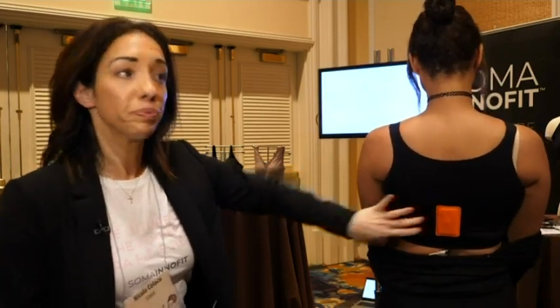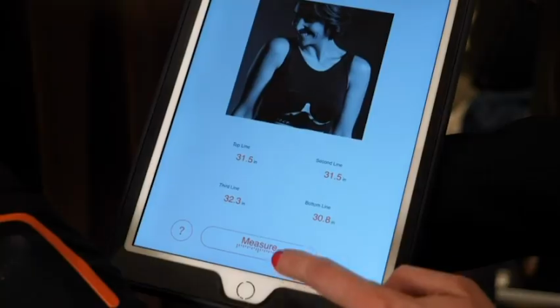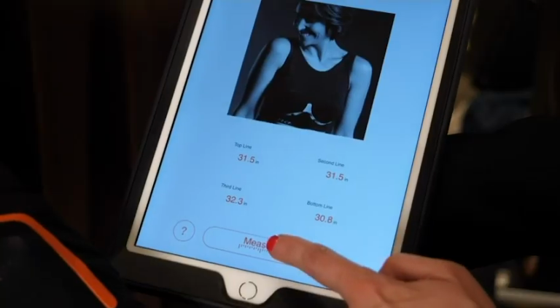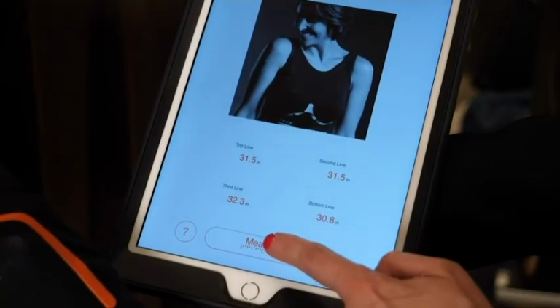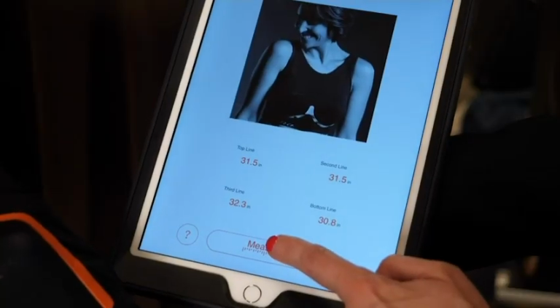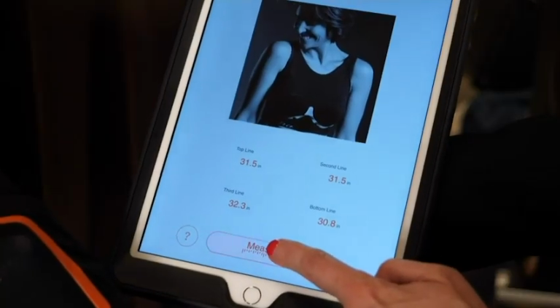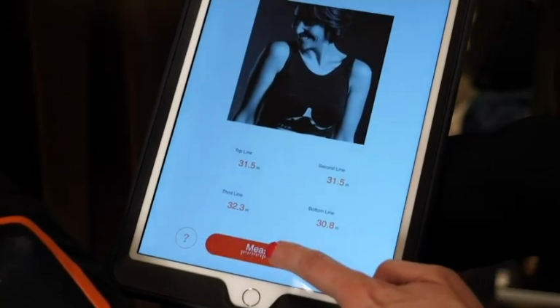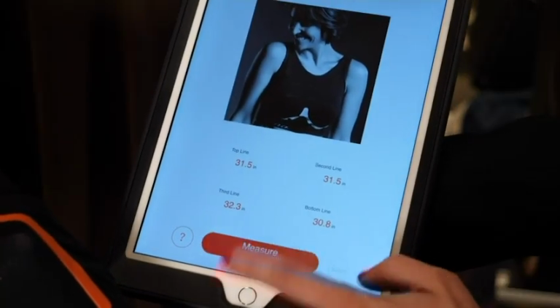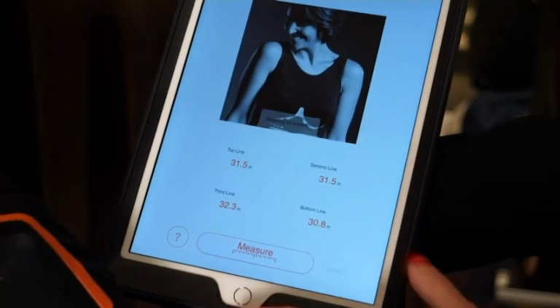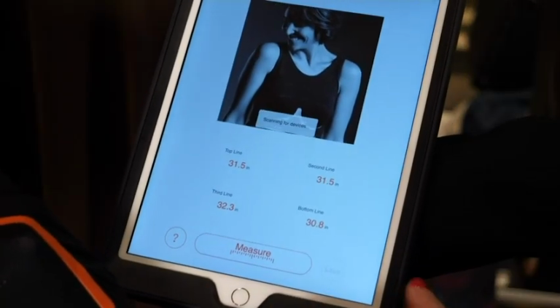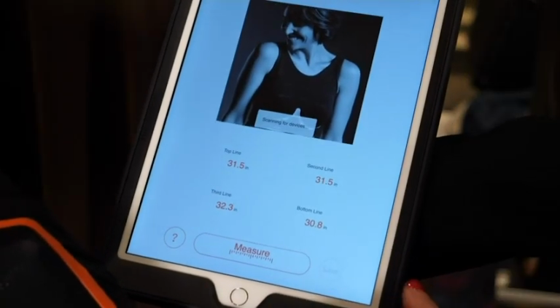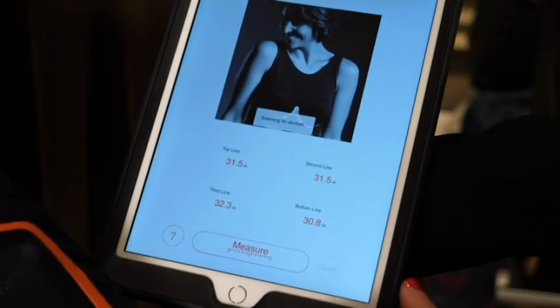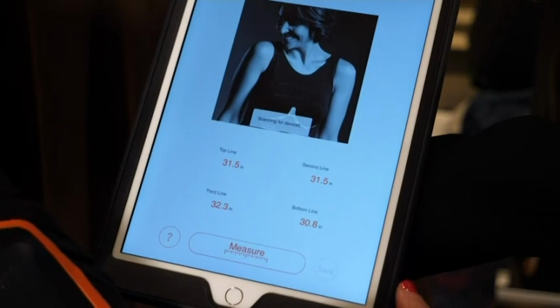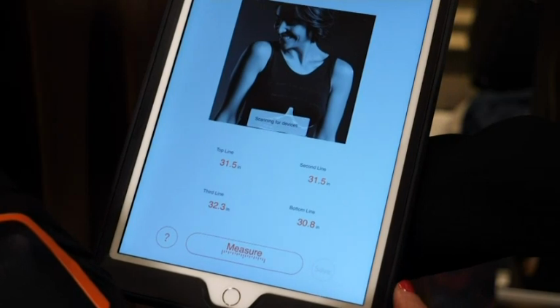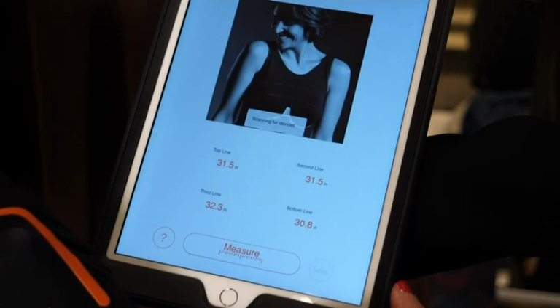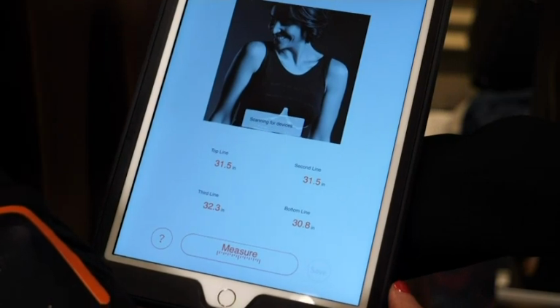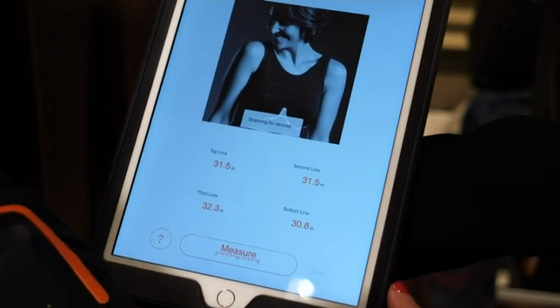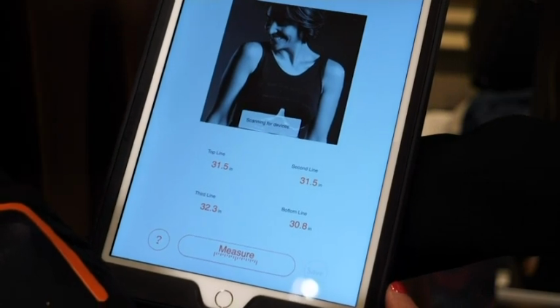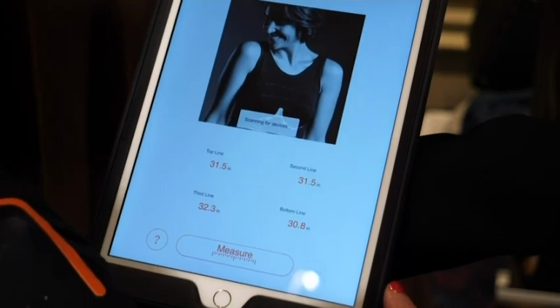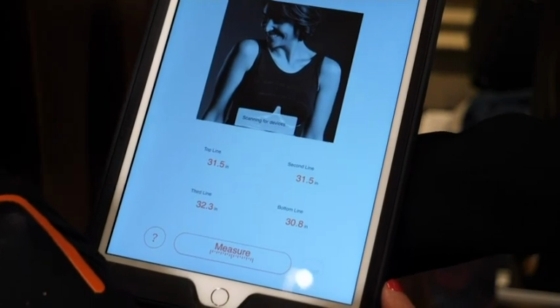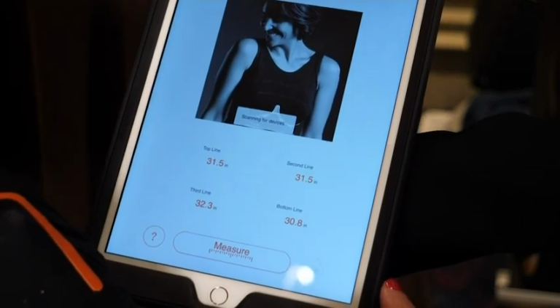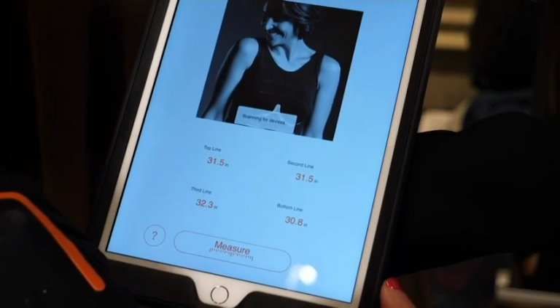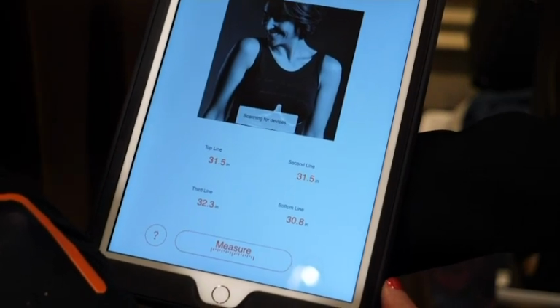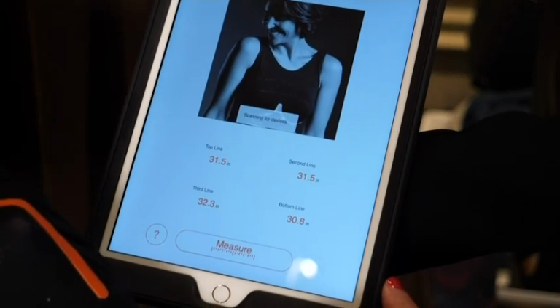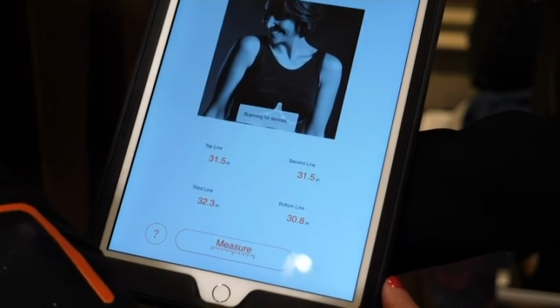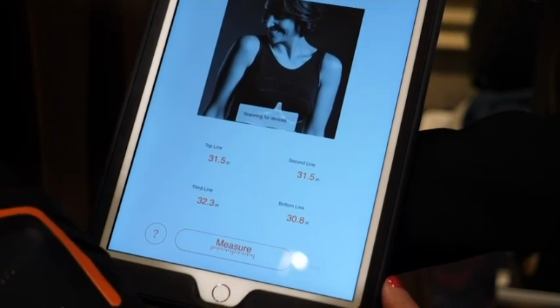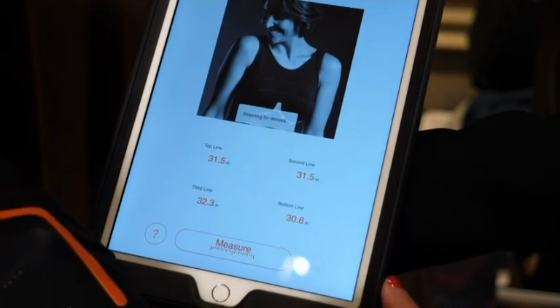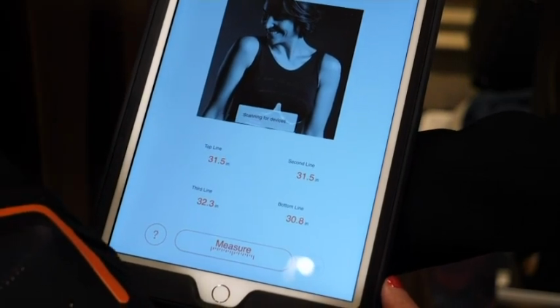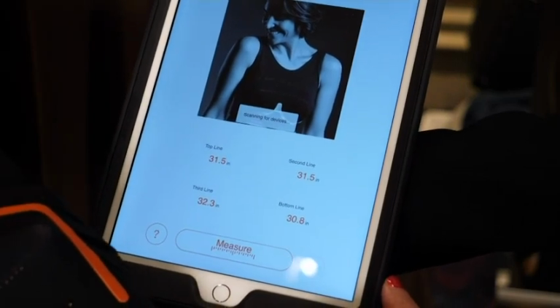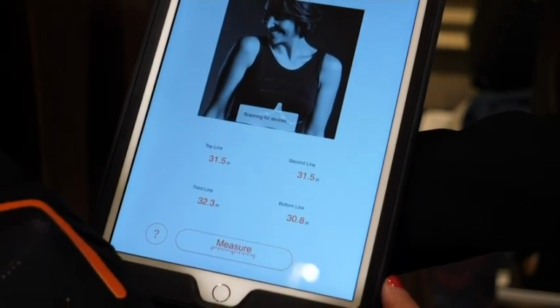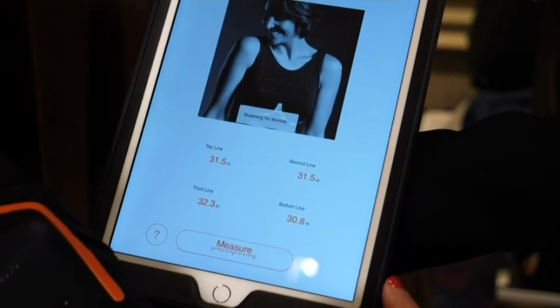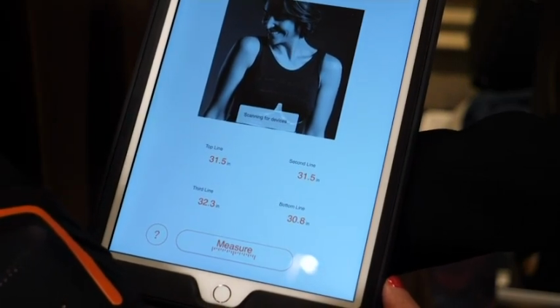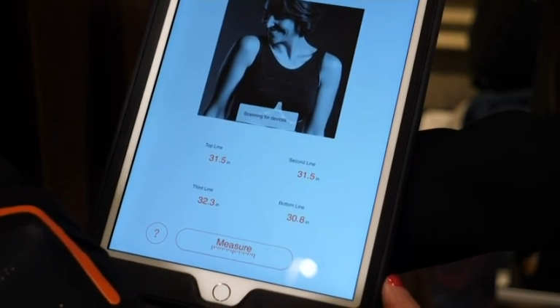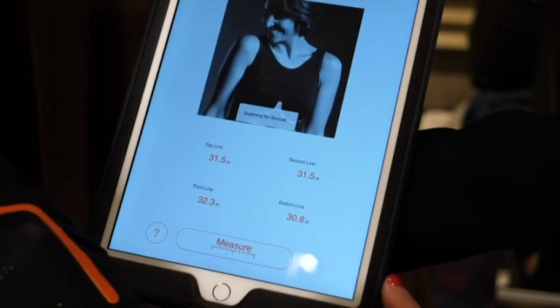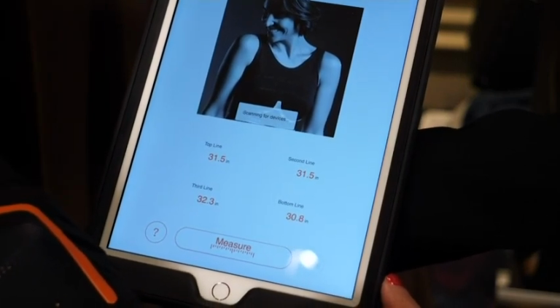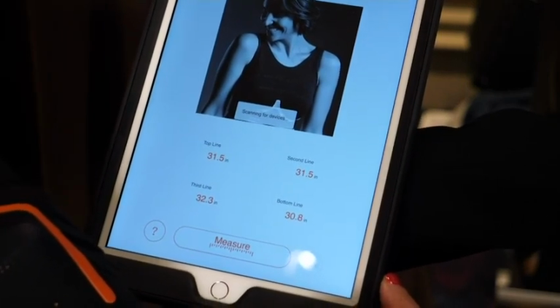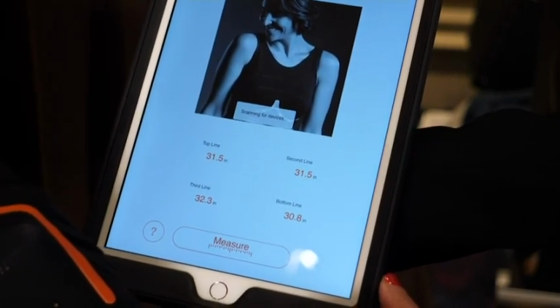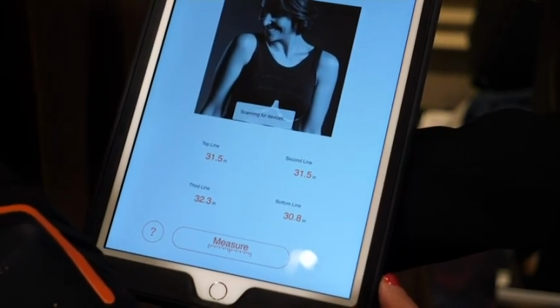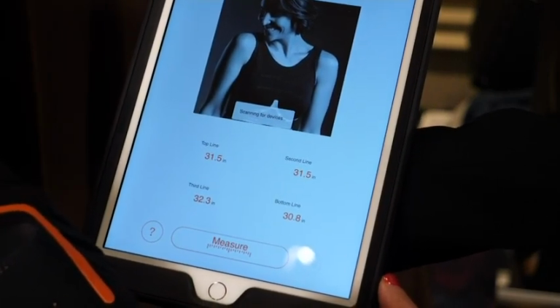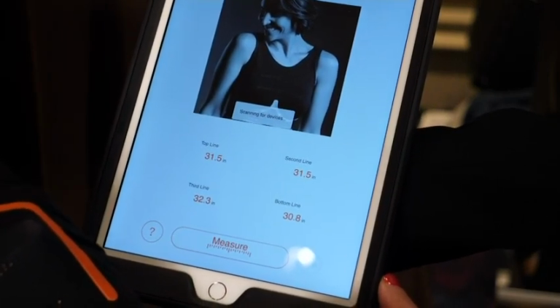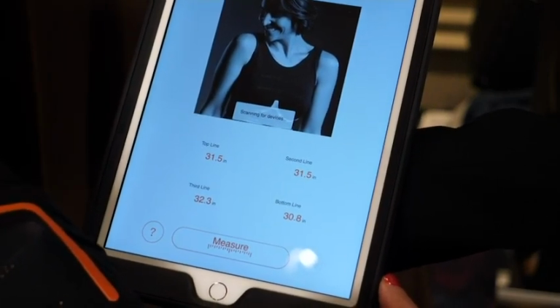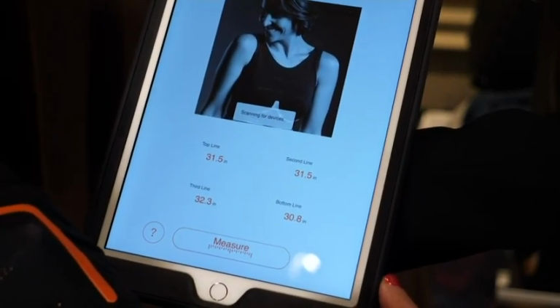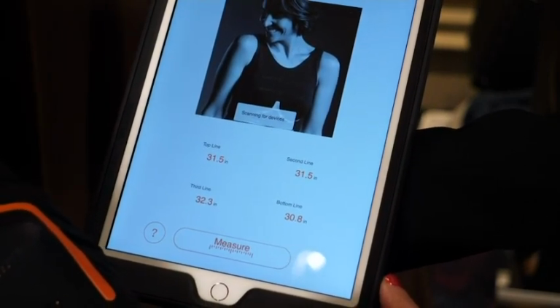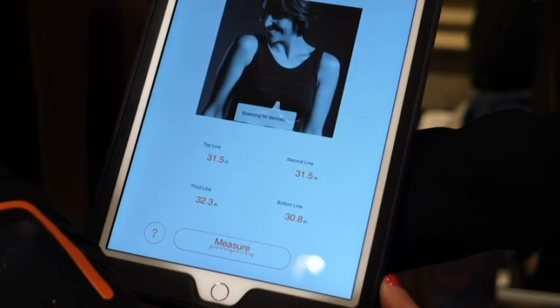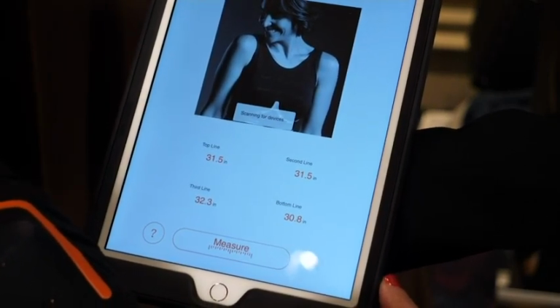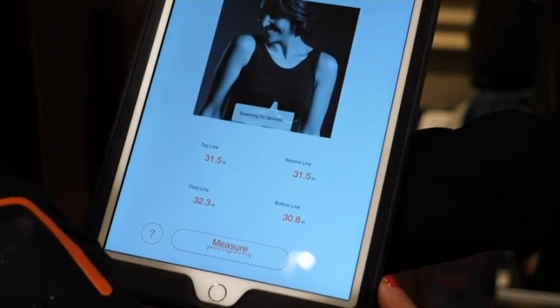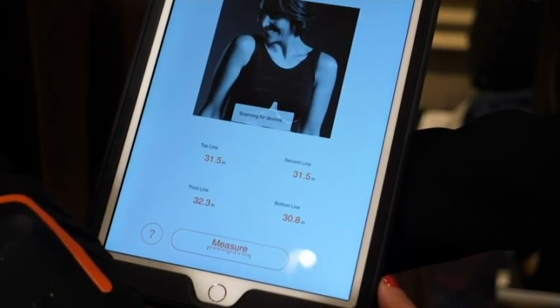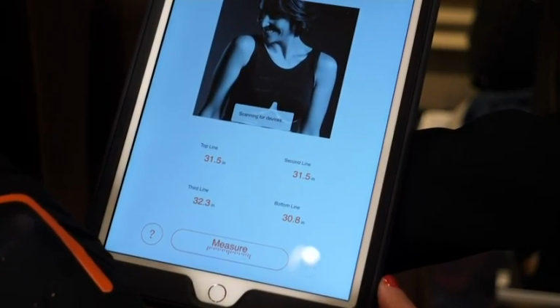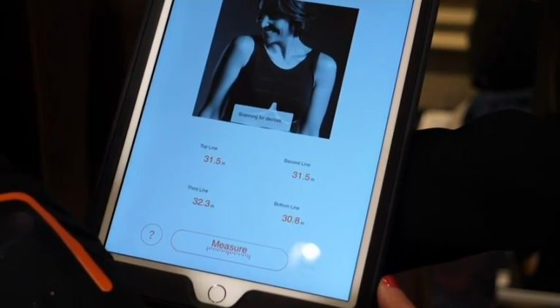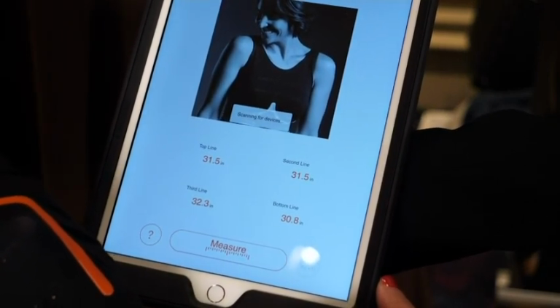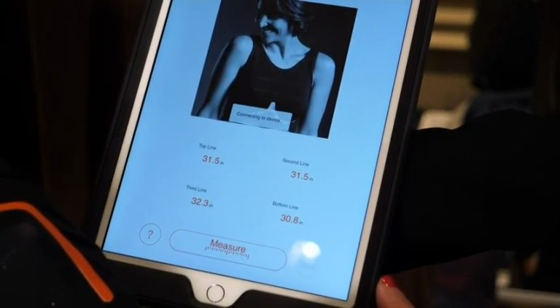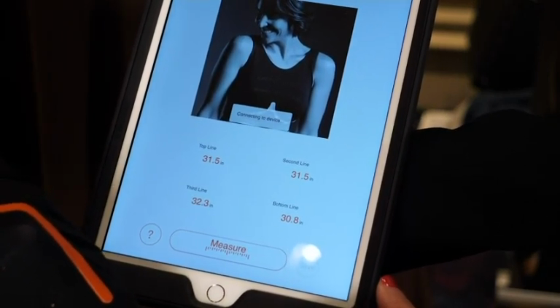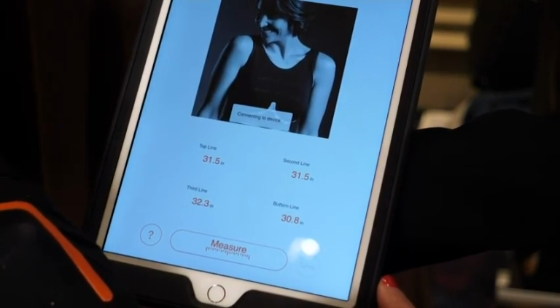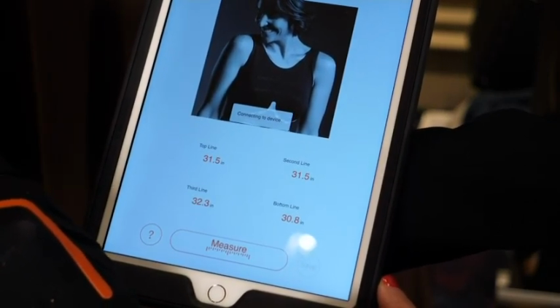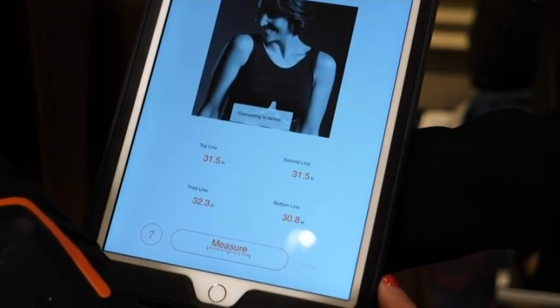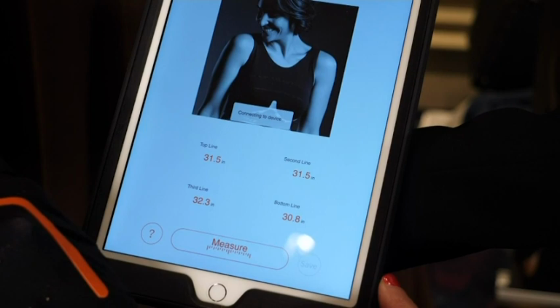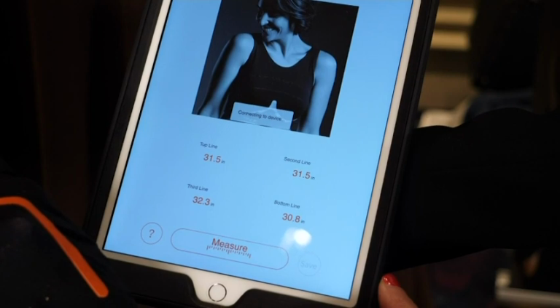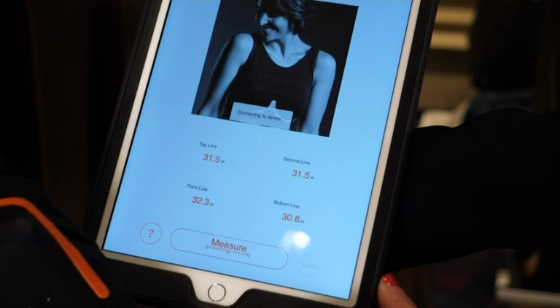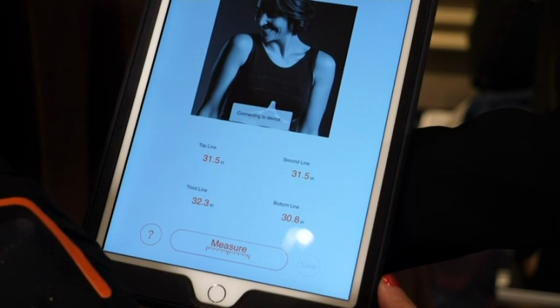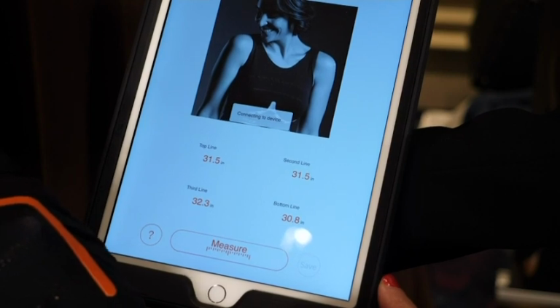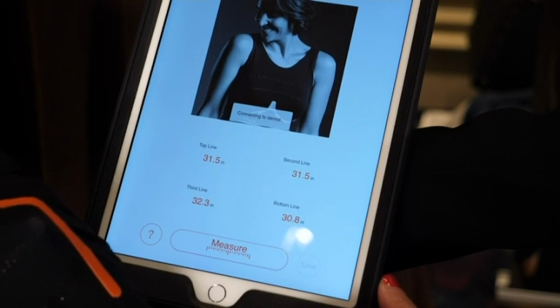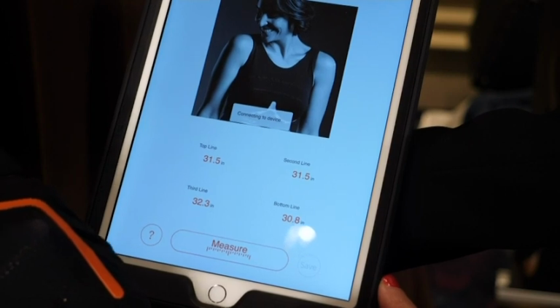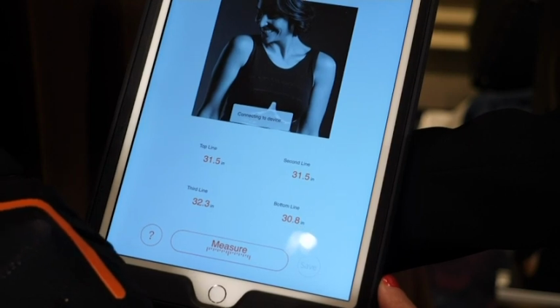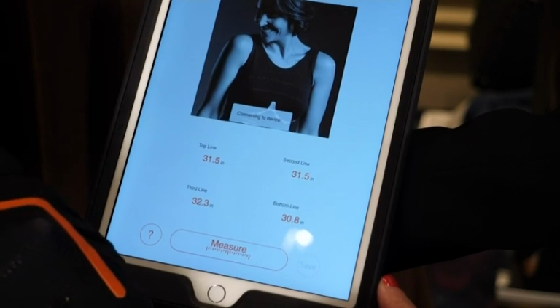You turn the bra on just by a simple push of a button. Once it's on, you put the bra on and then you hit measure on the app.